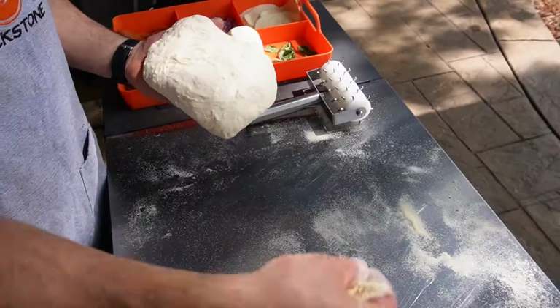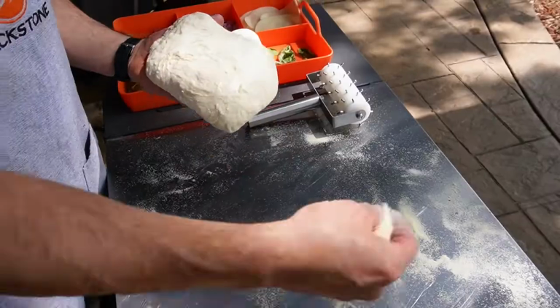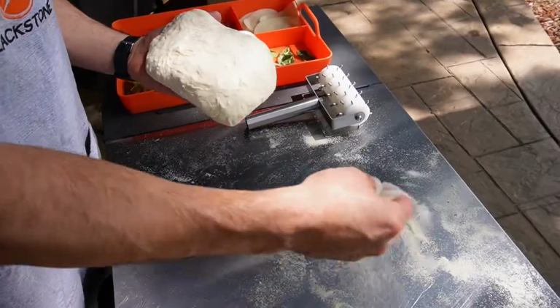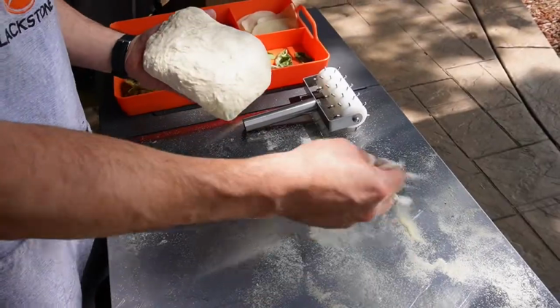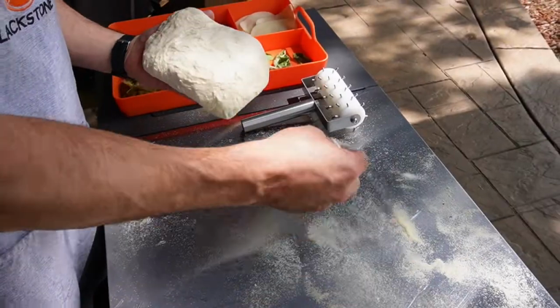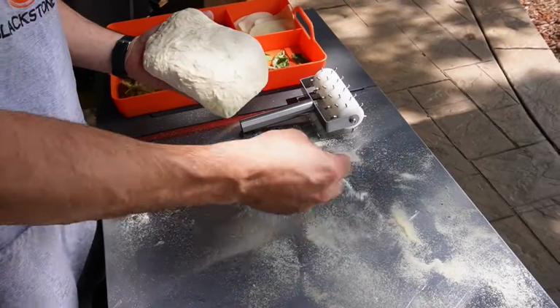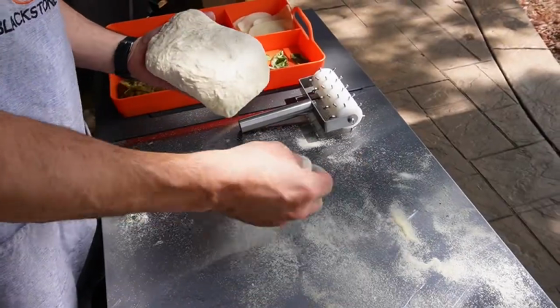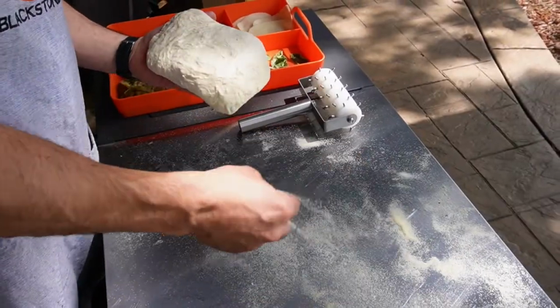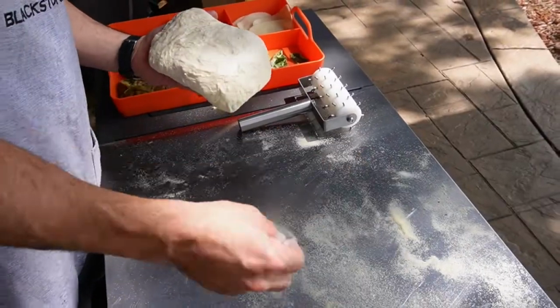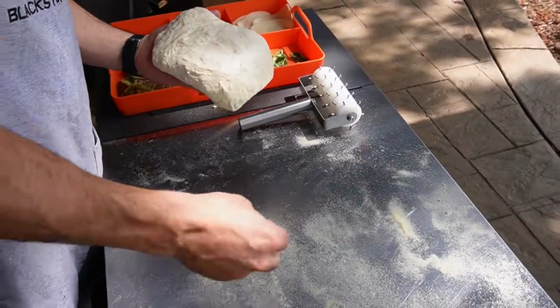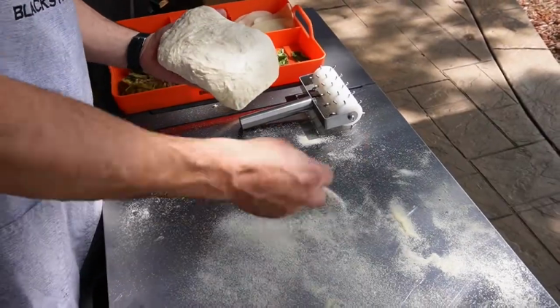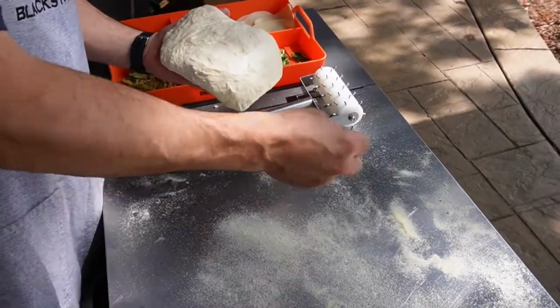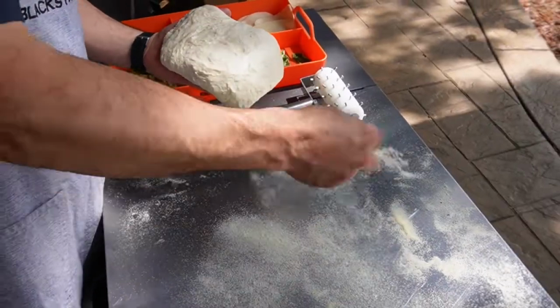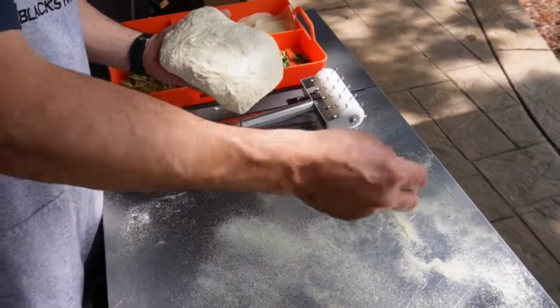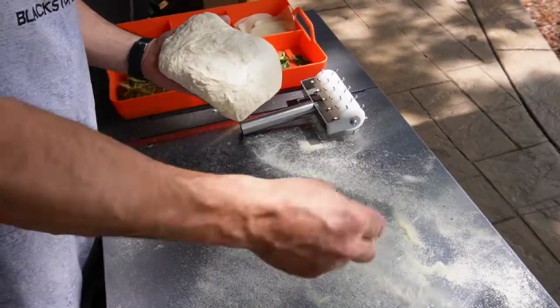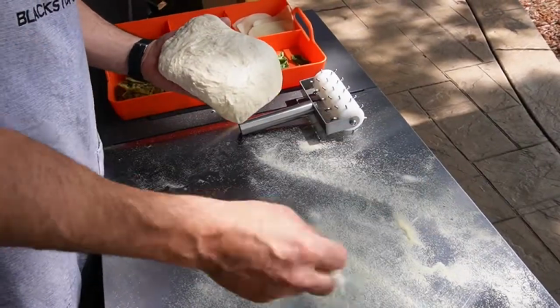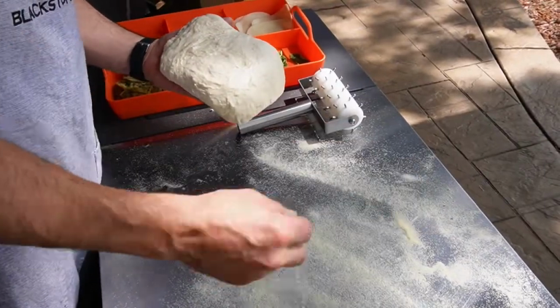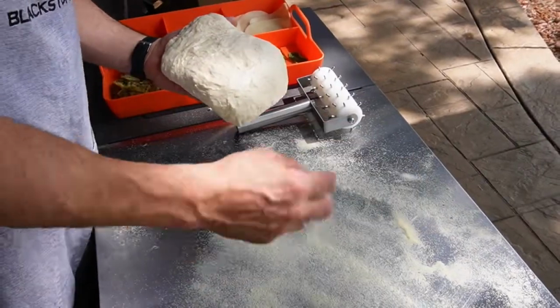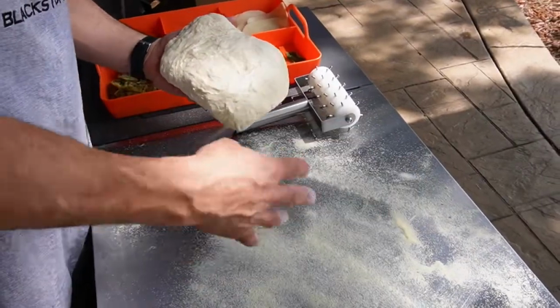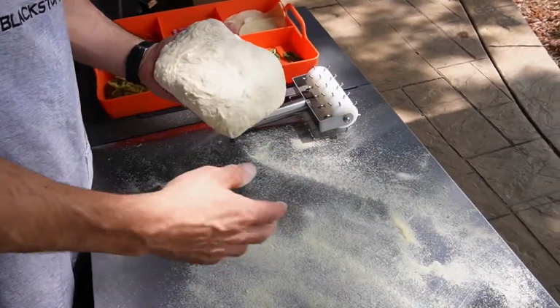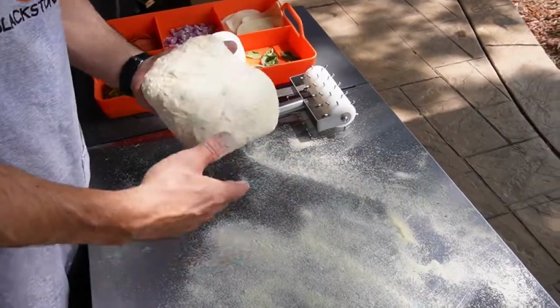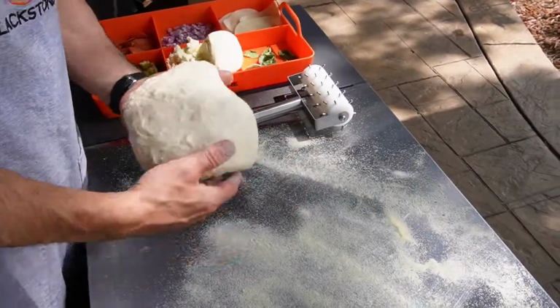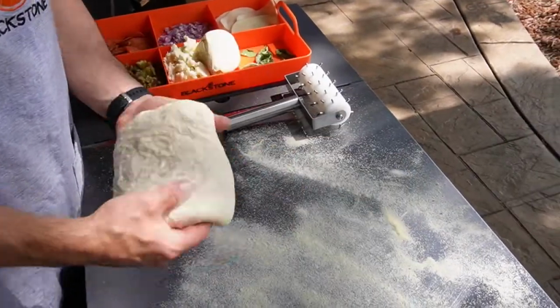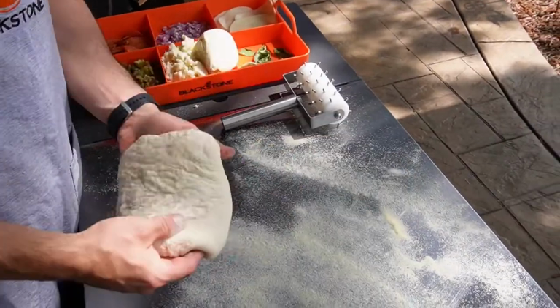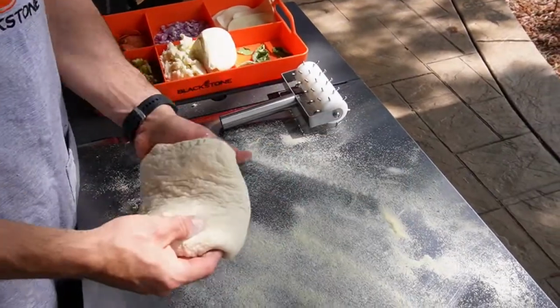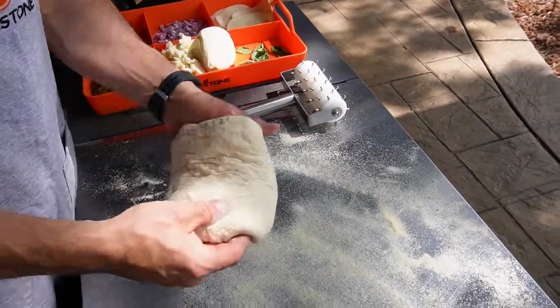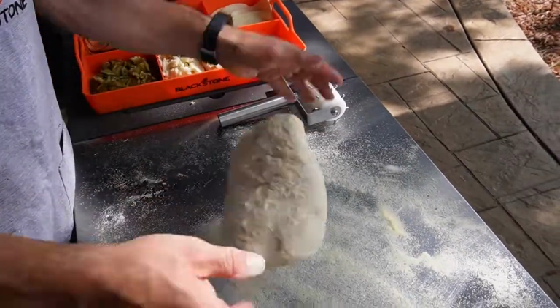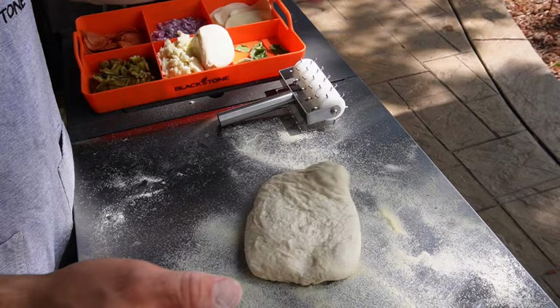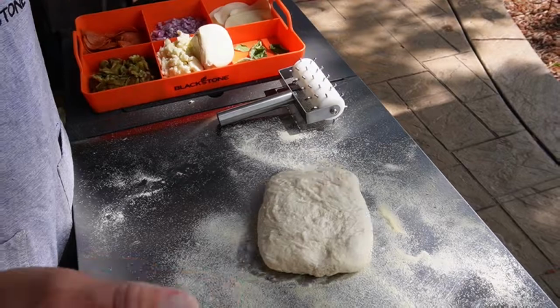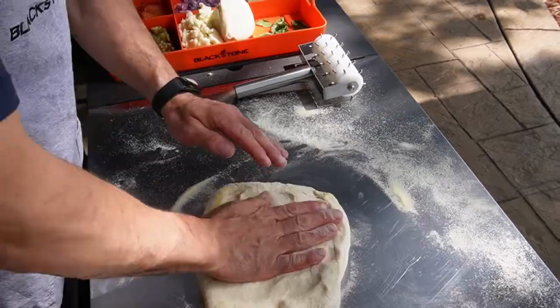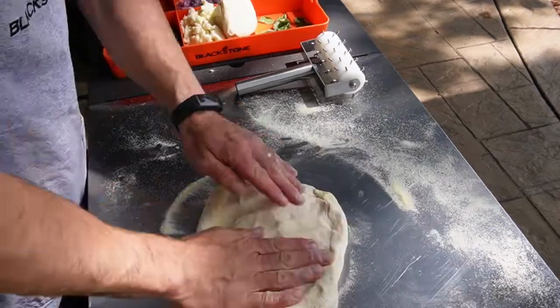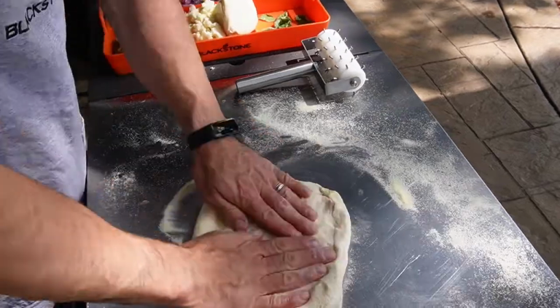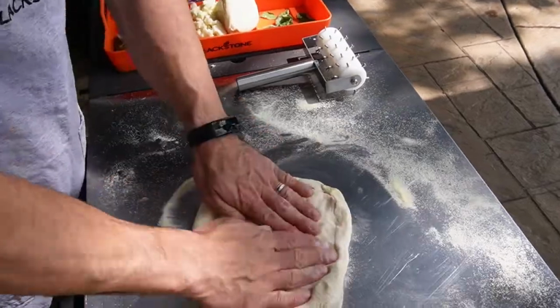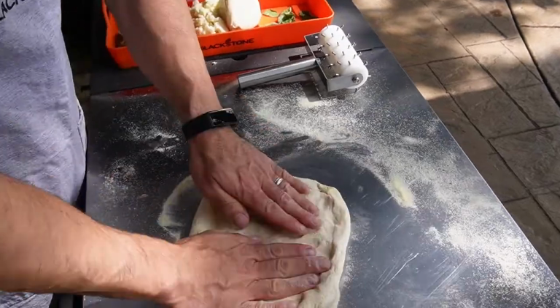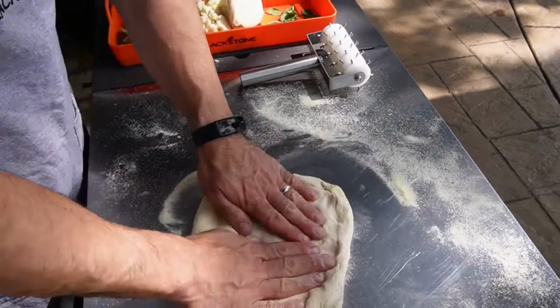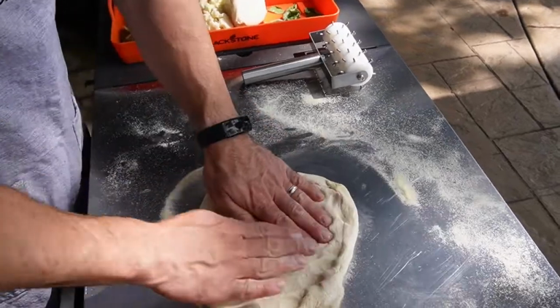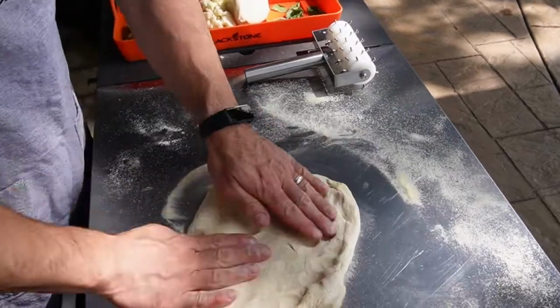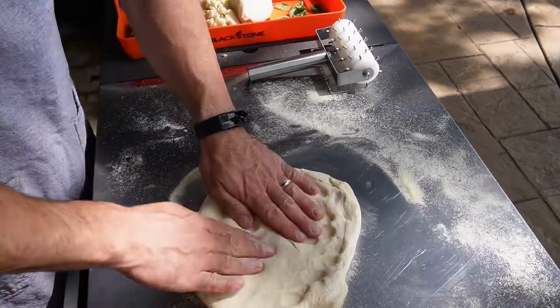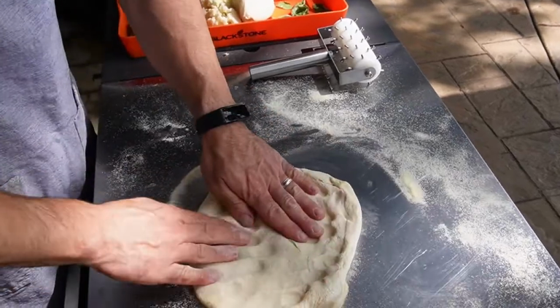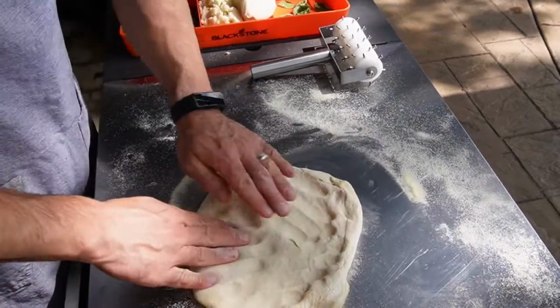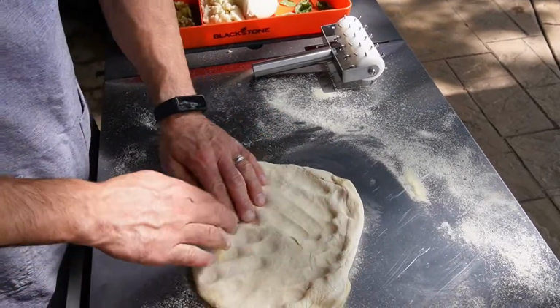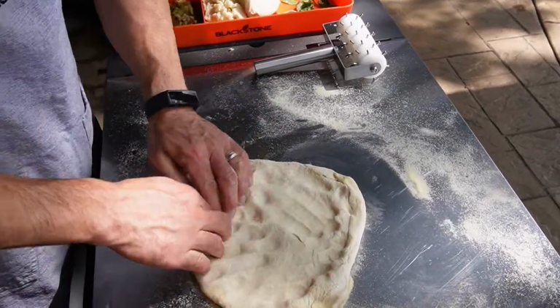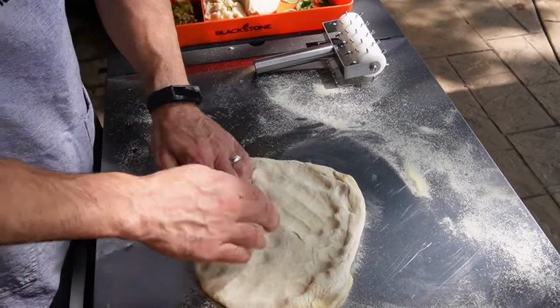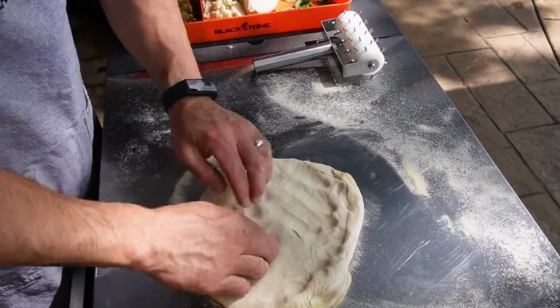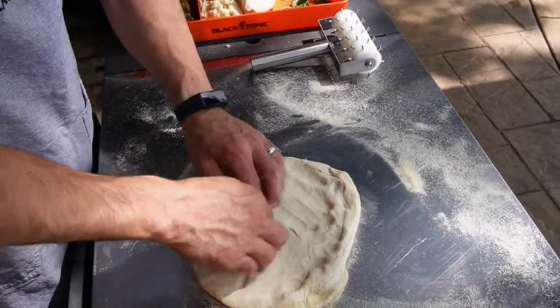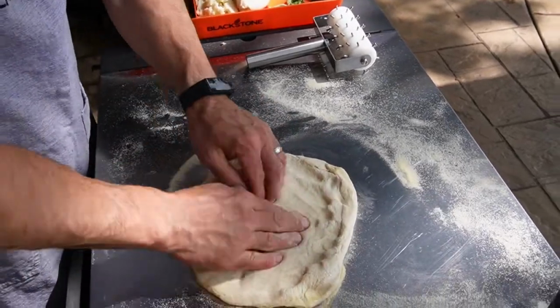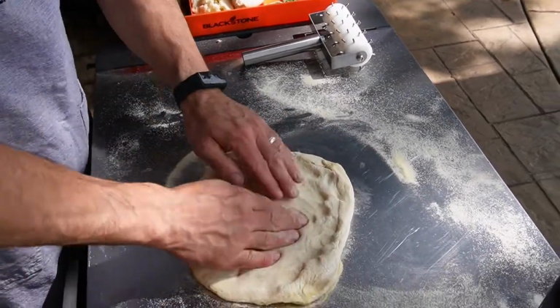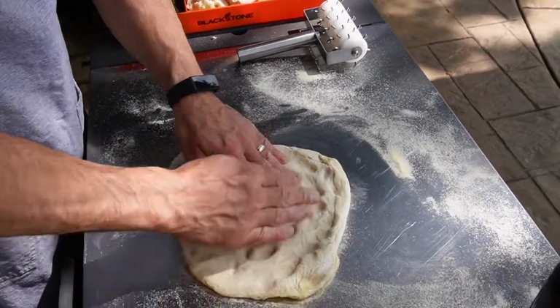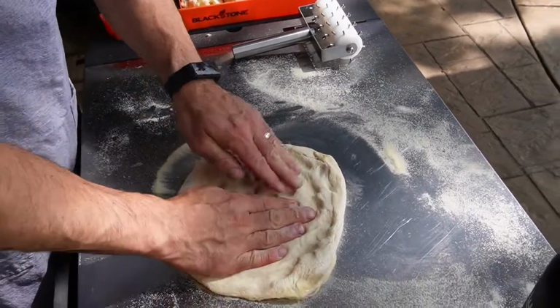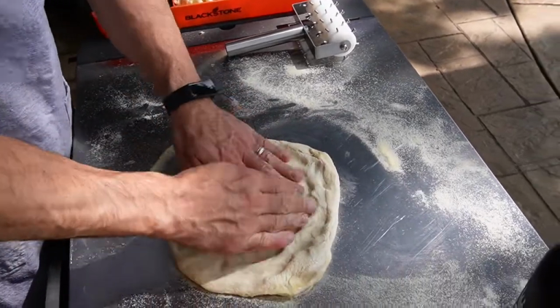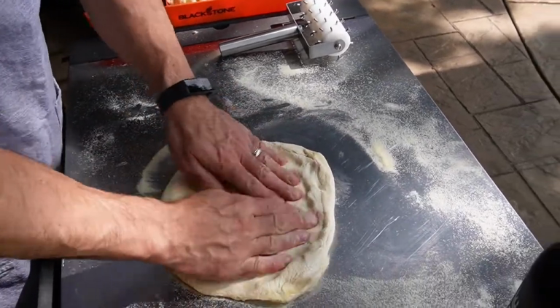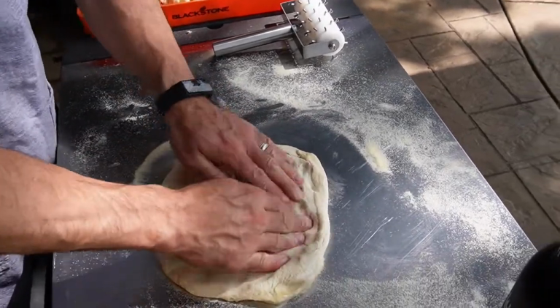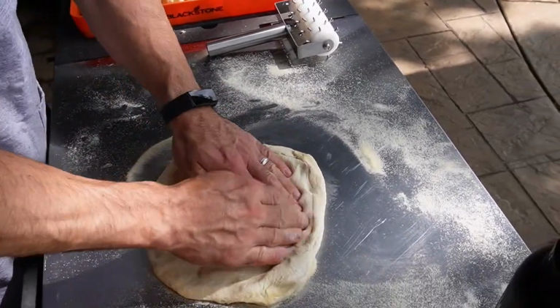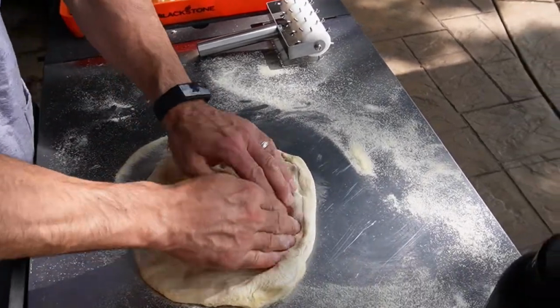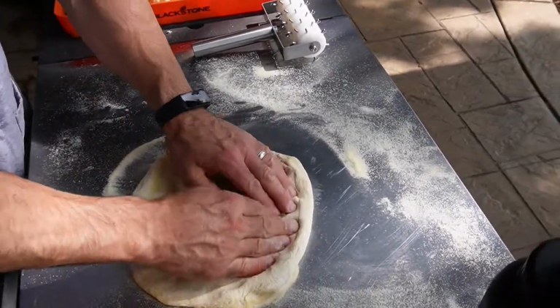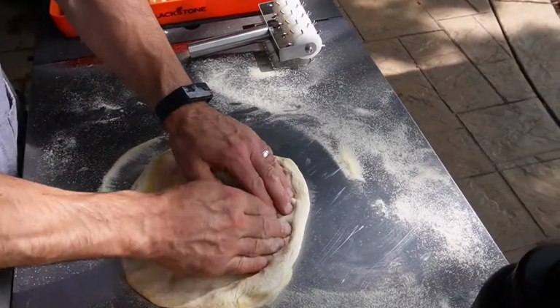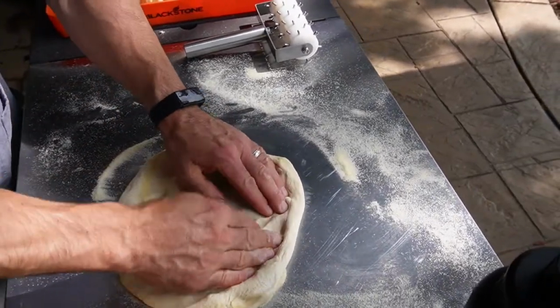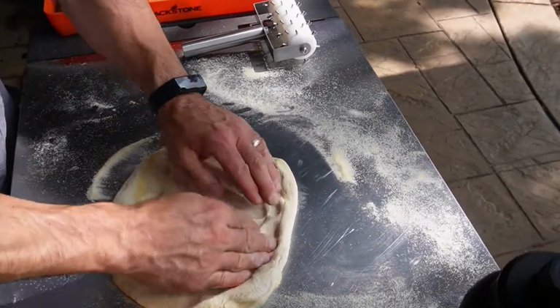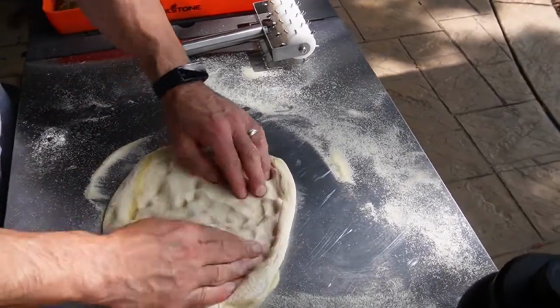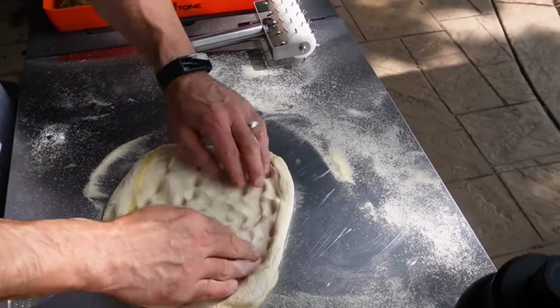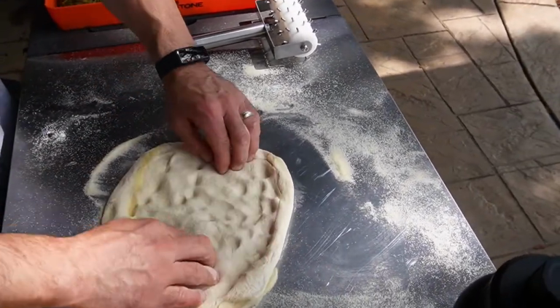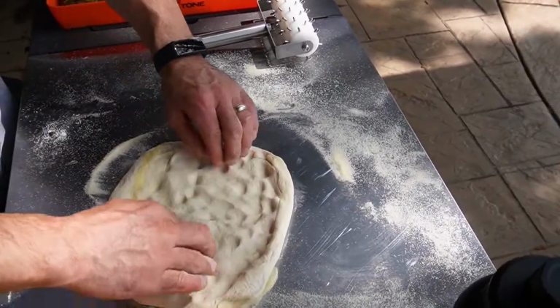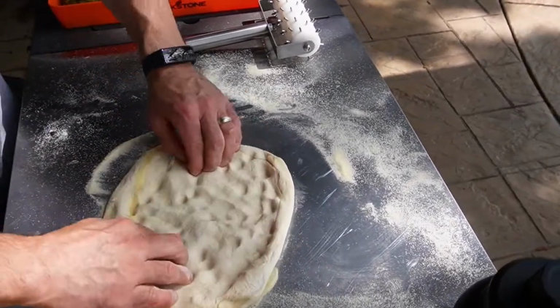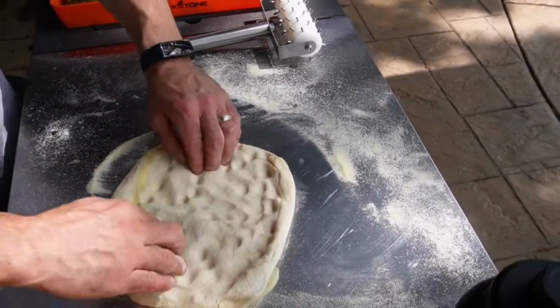A little semolina flour mixed with regular flour. Press it down and try to get something that resembles a circle.